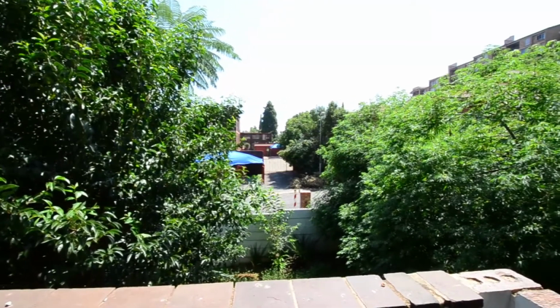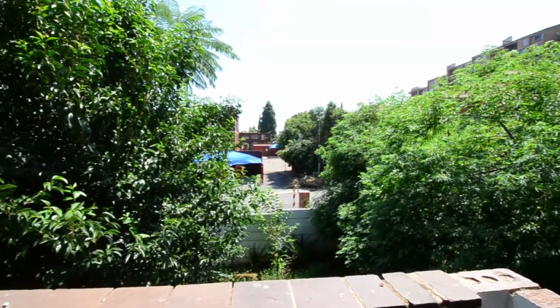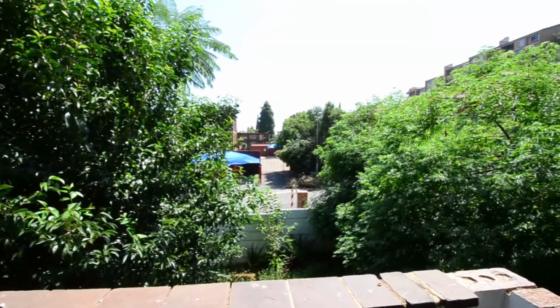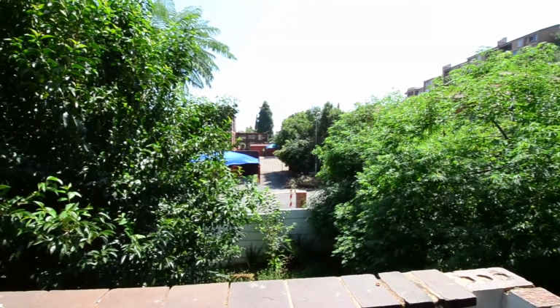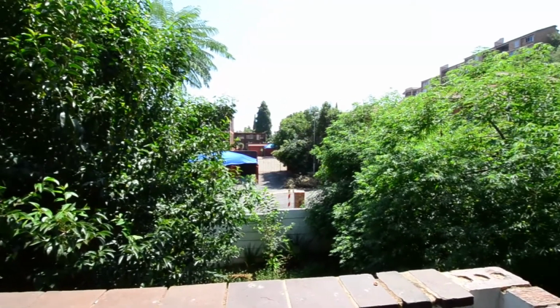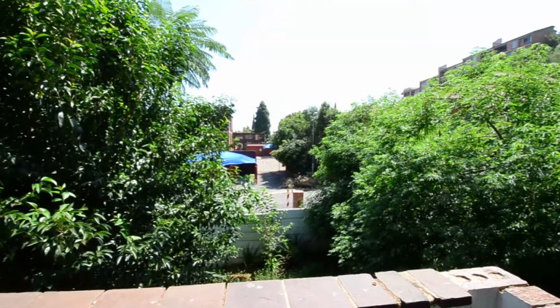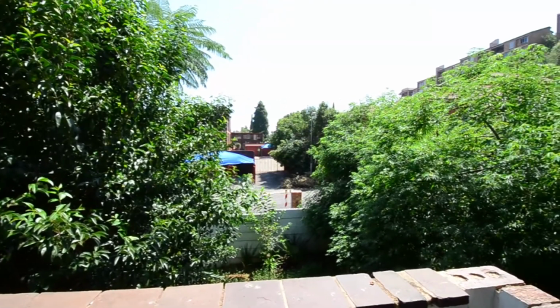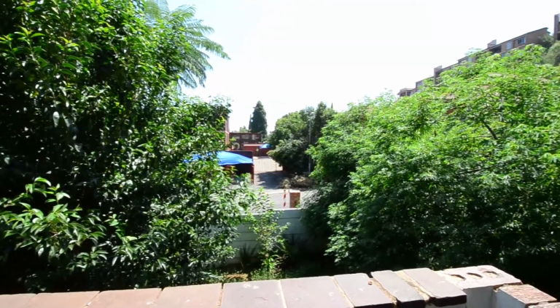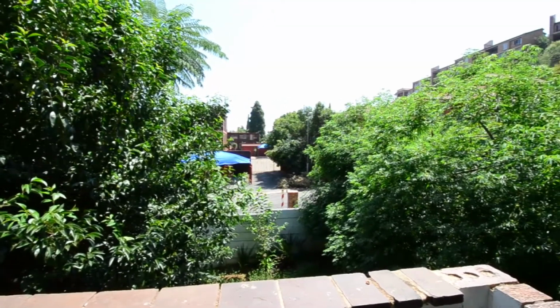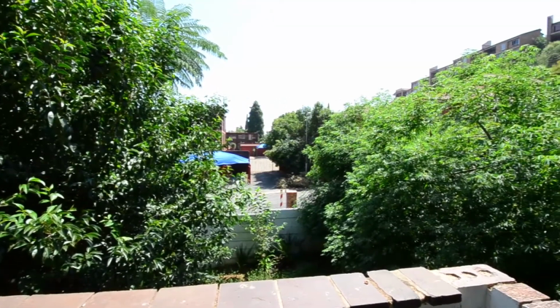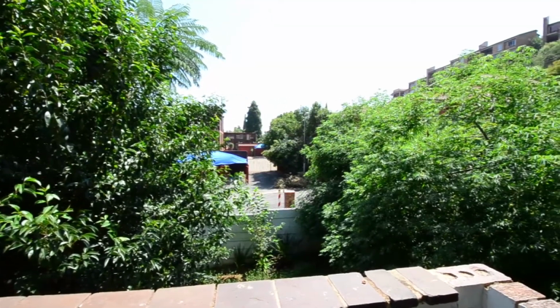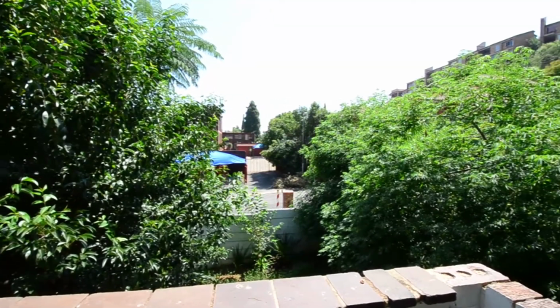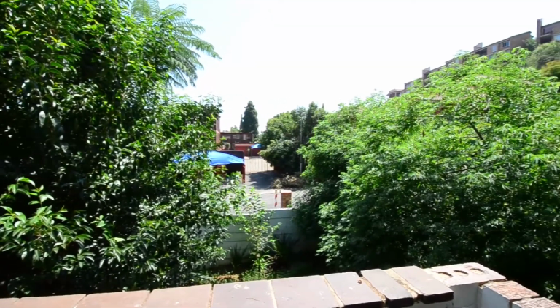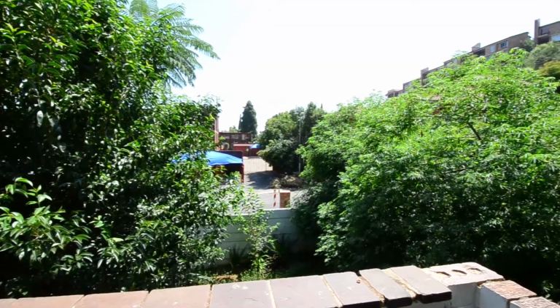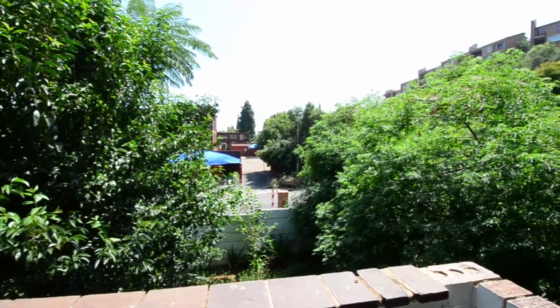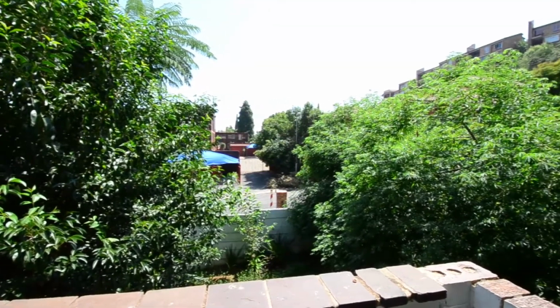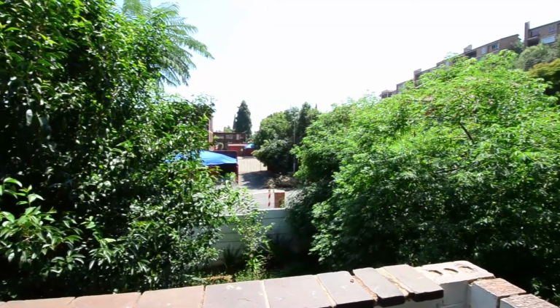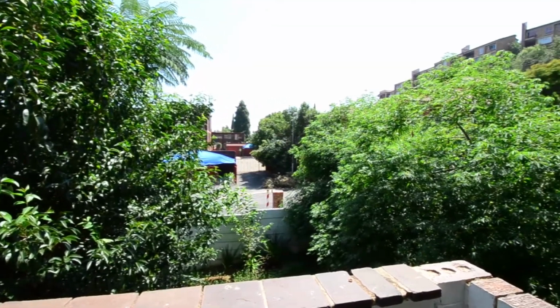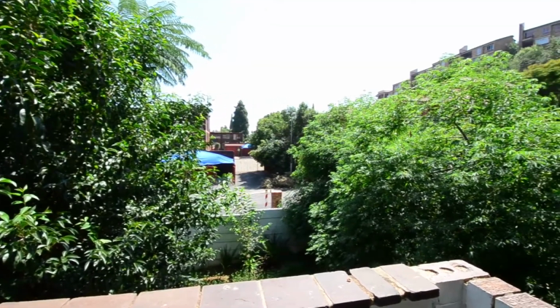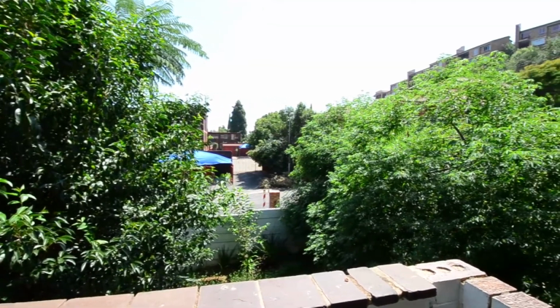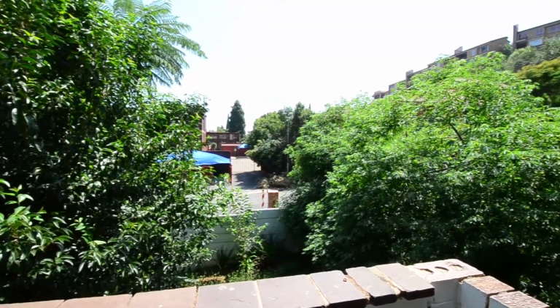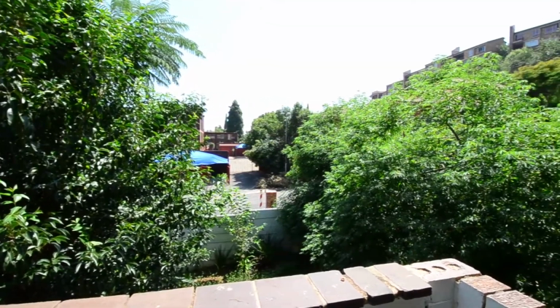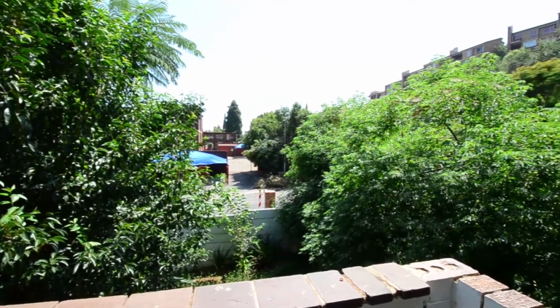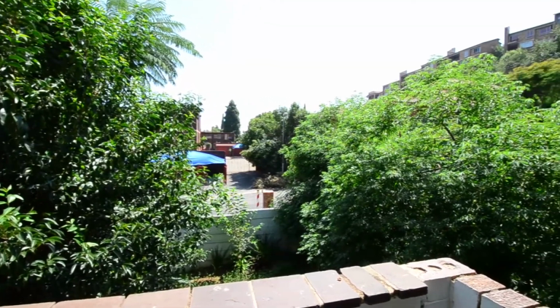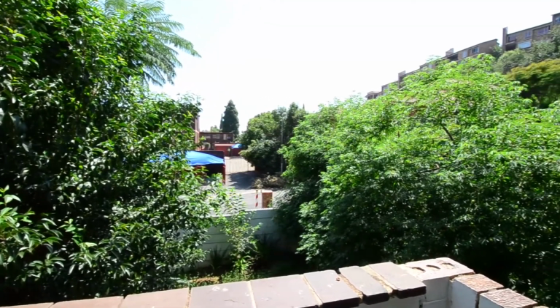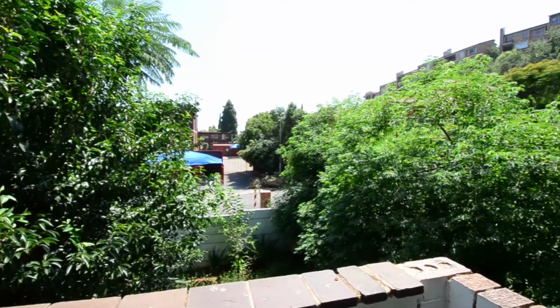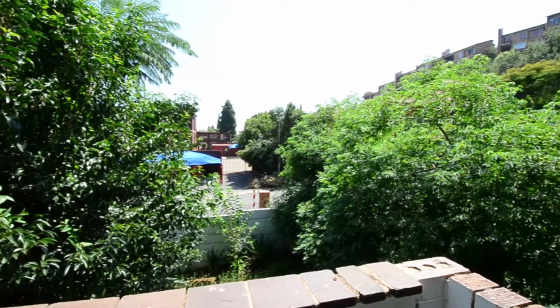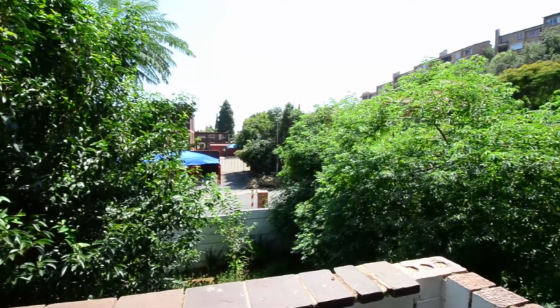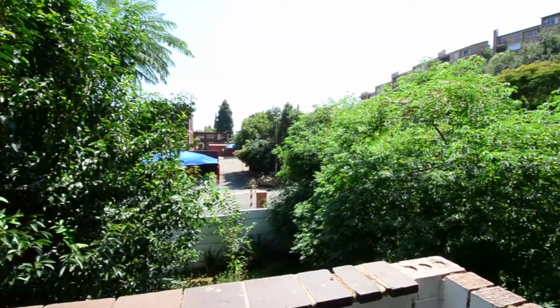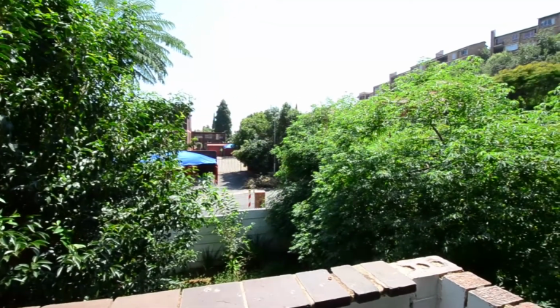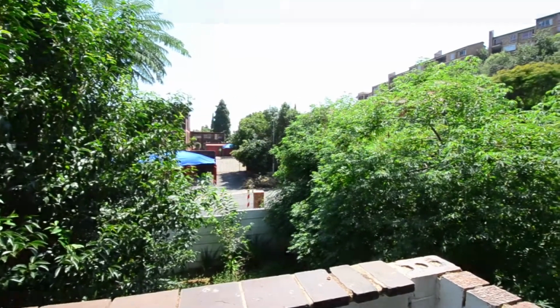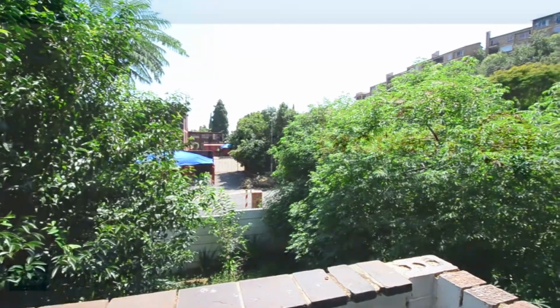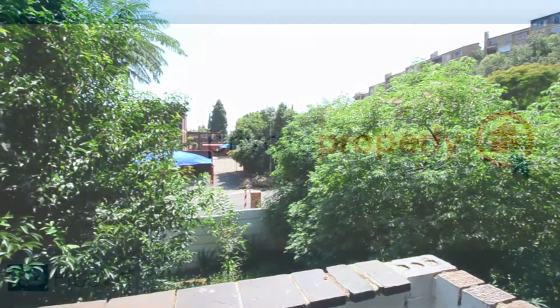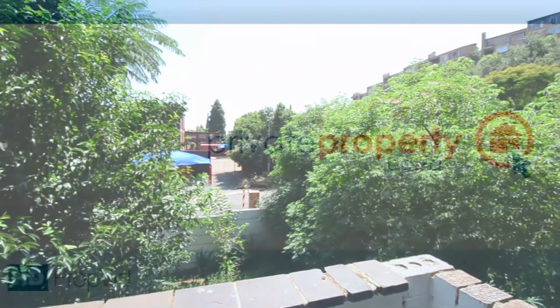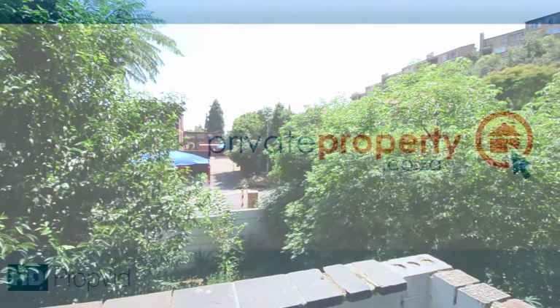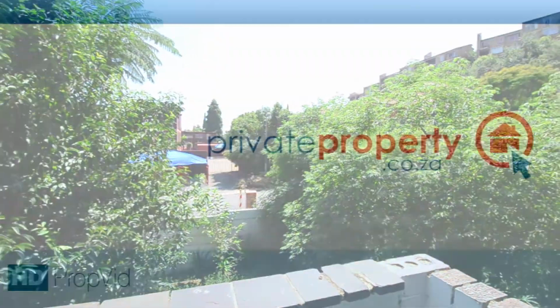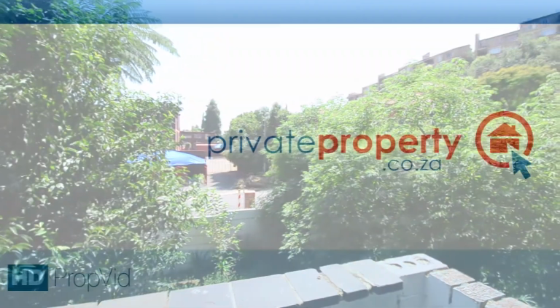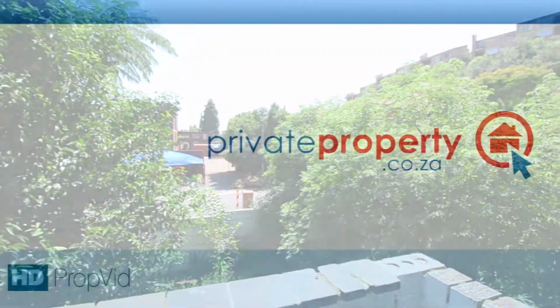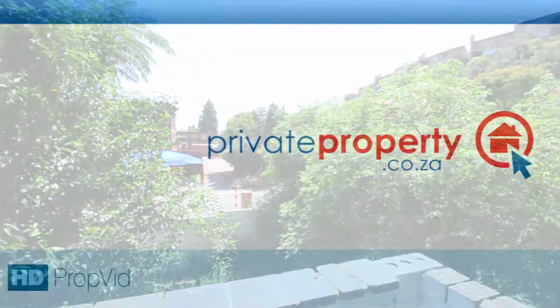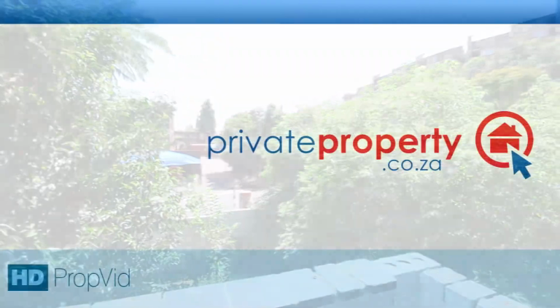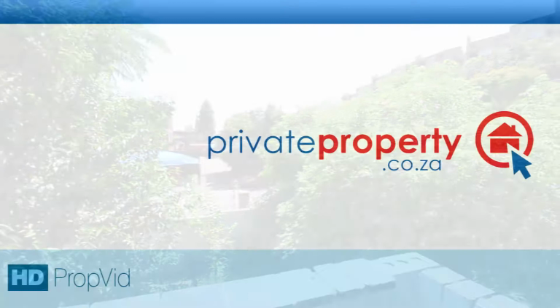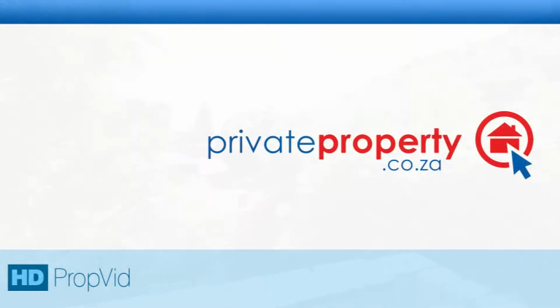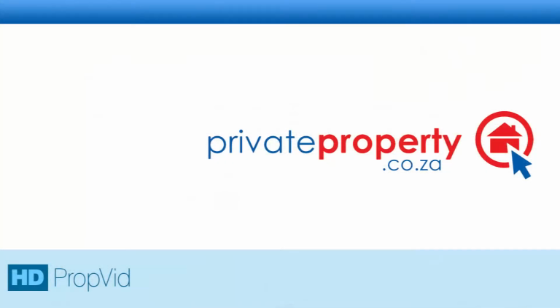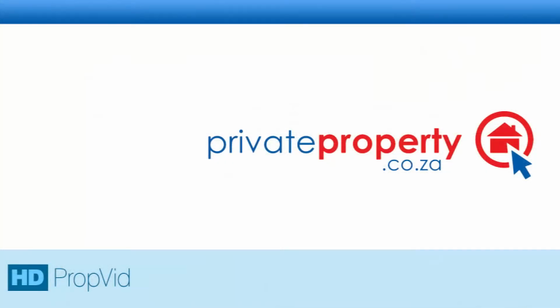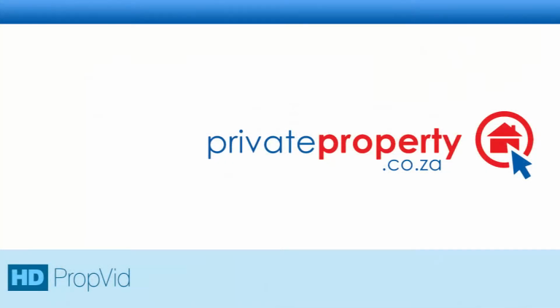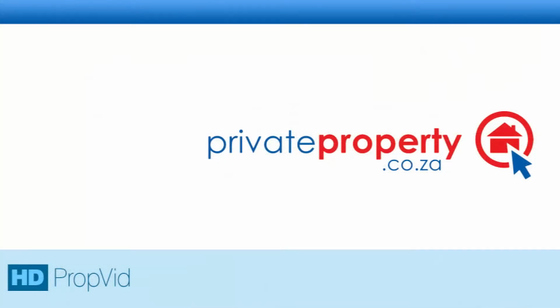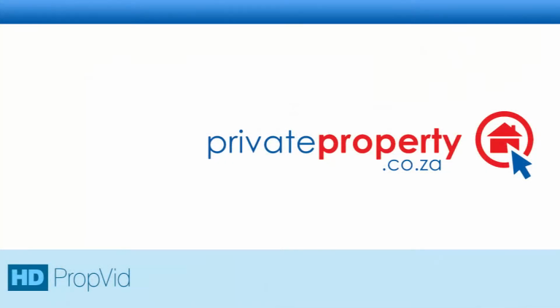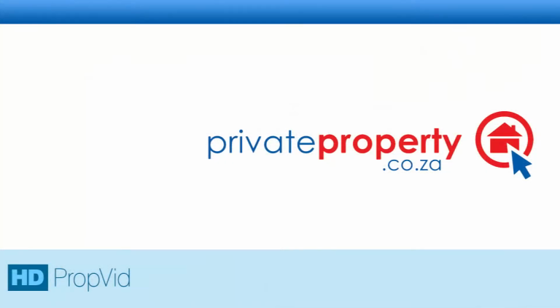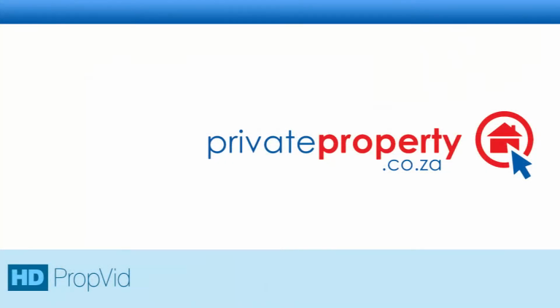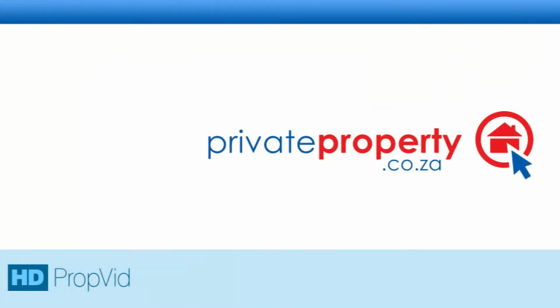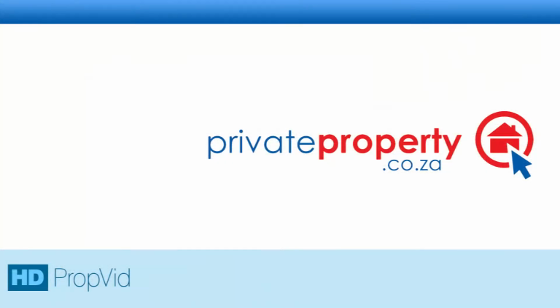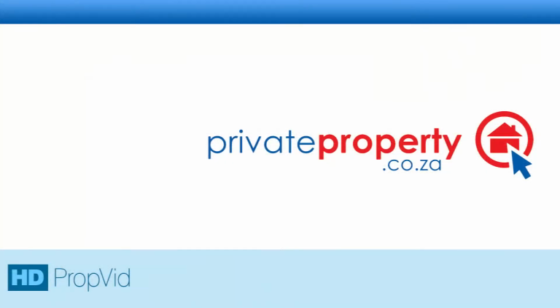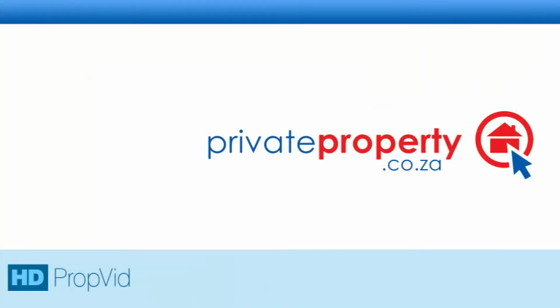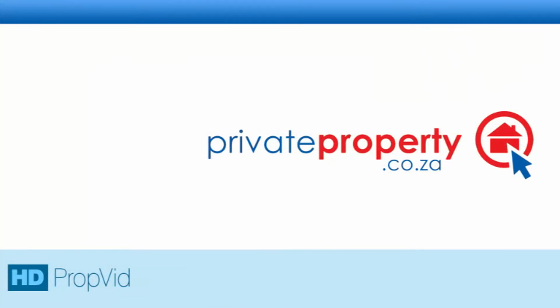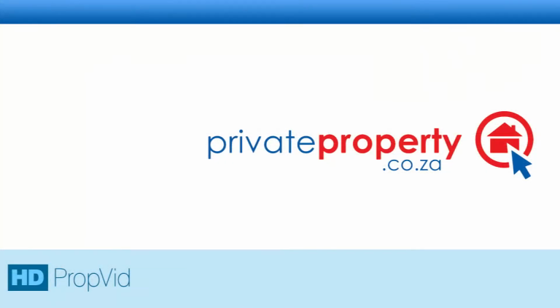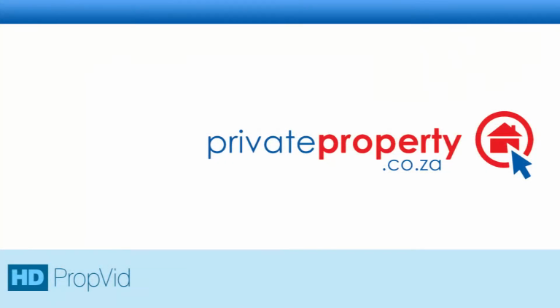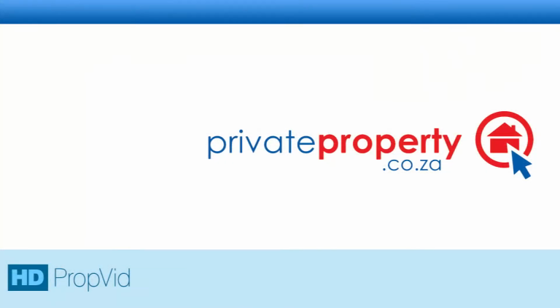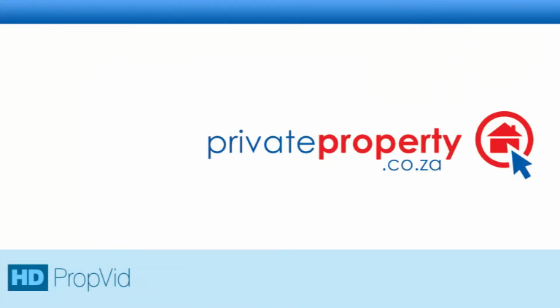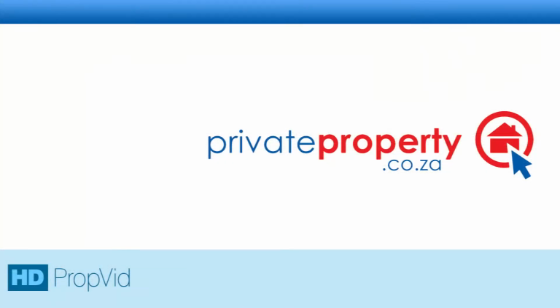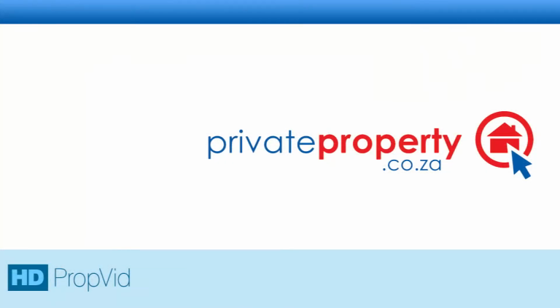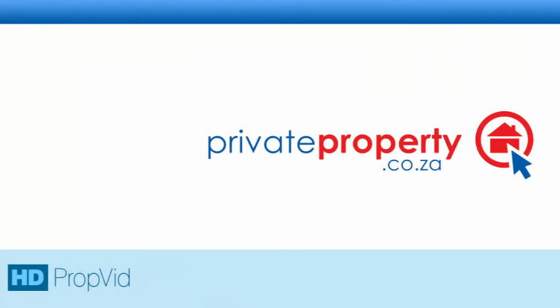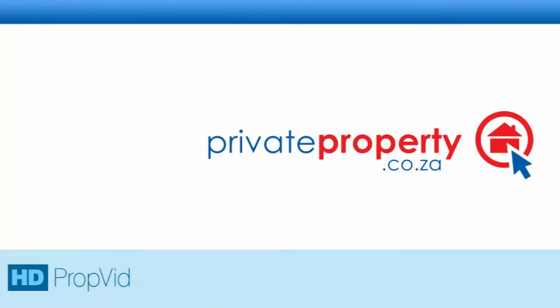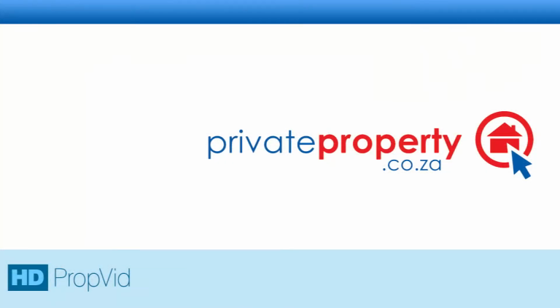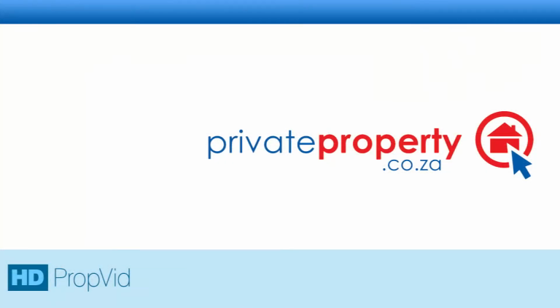View this home, make an offer, and make it your dream home.